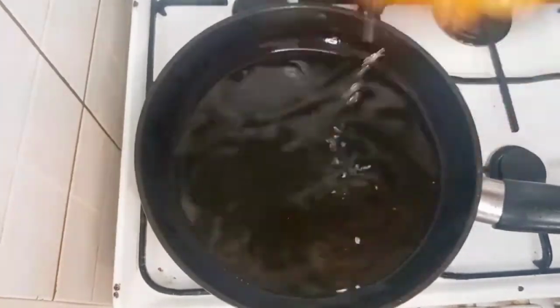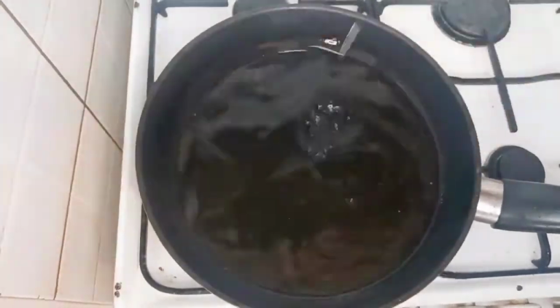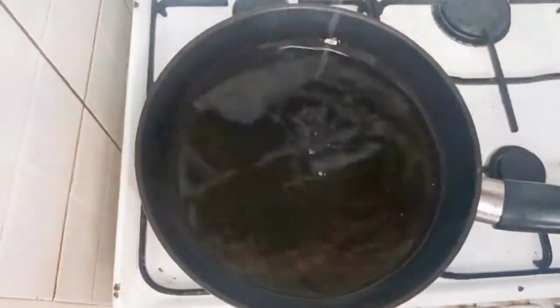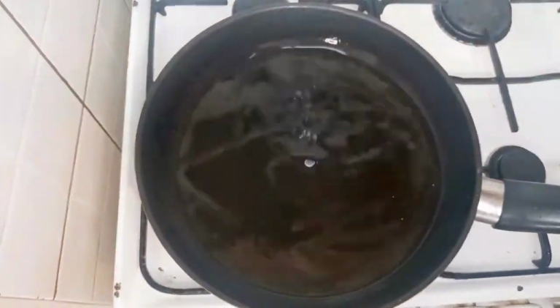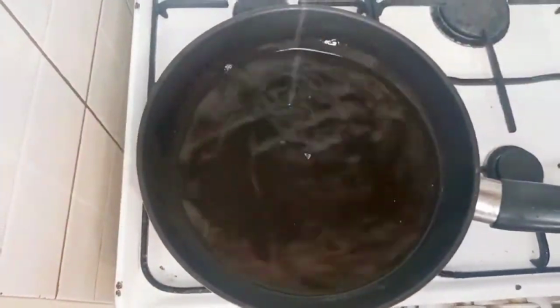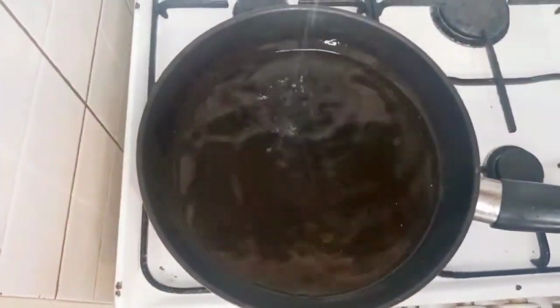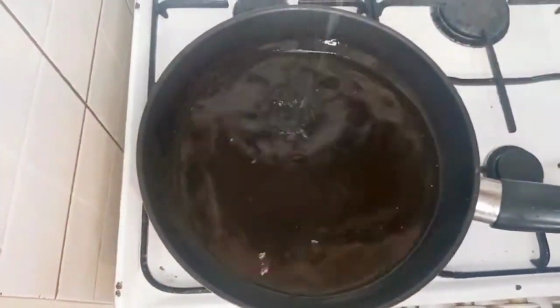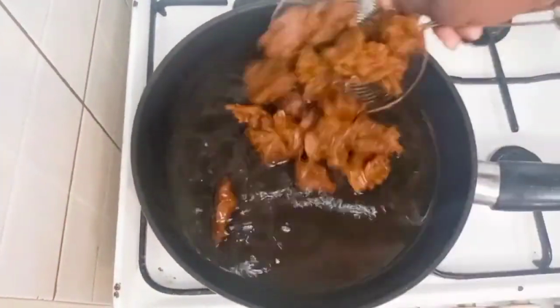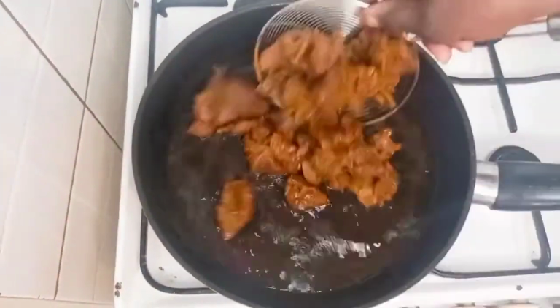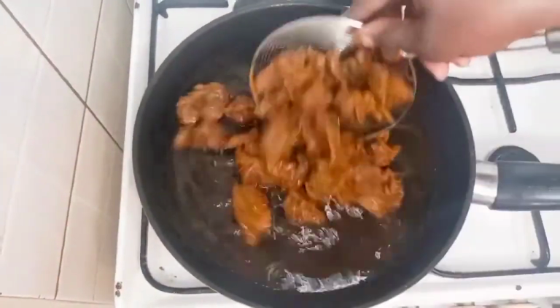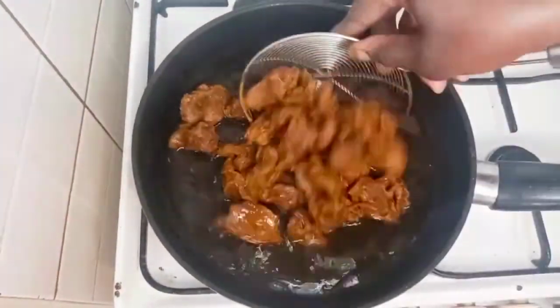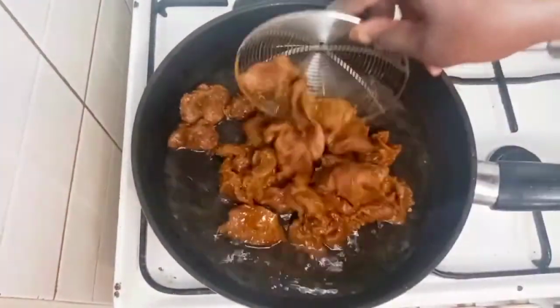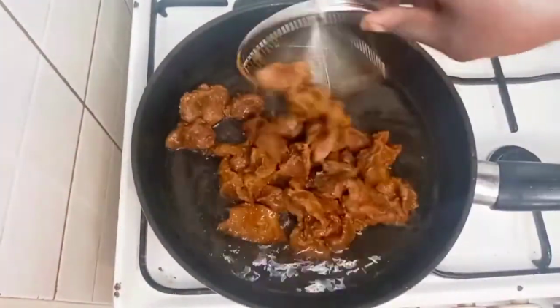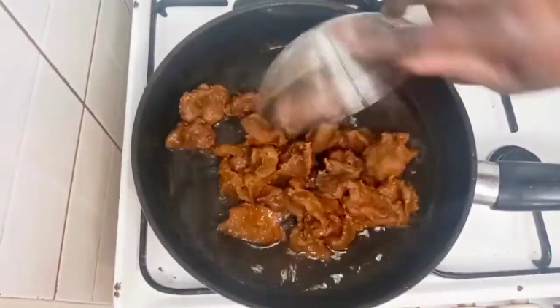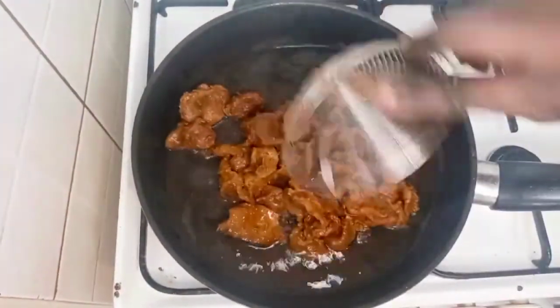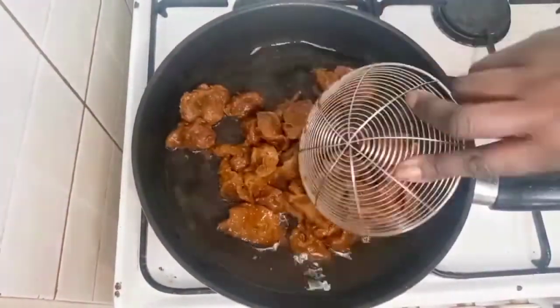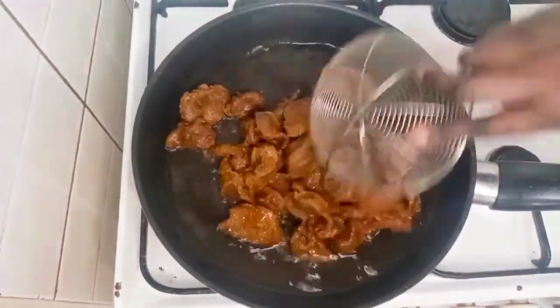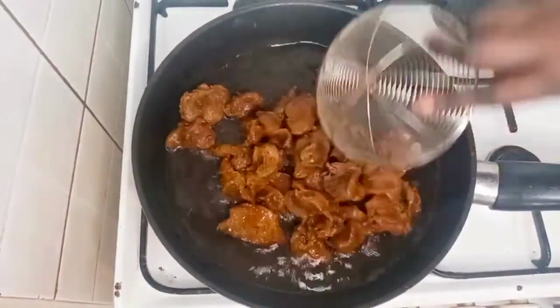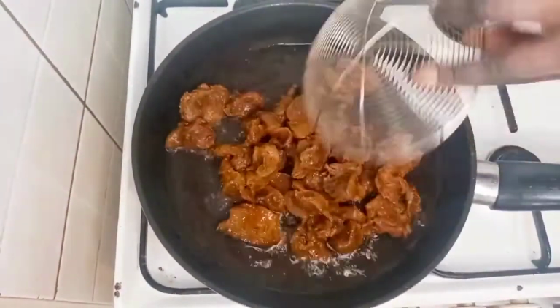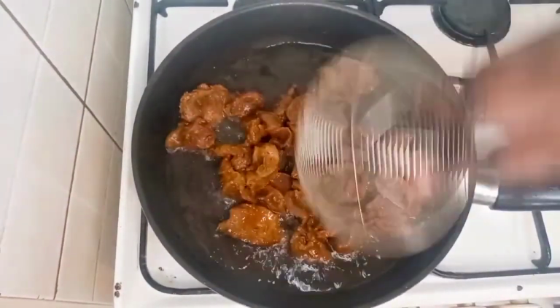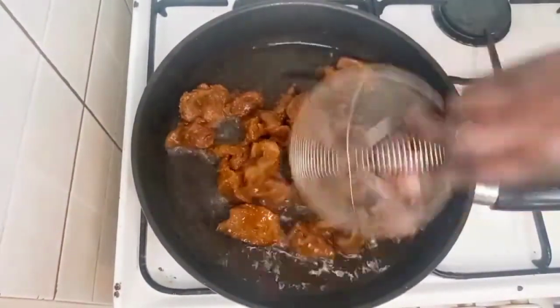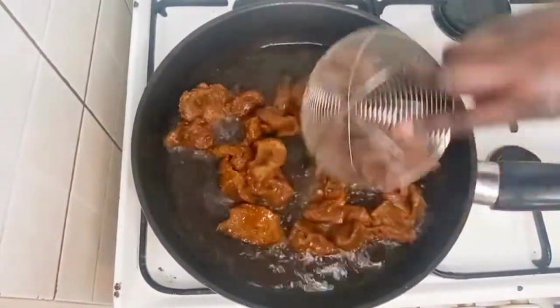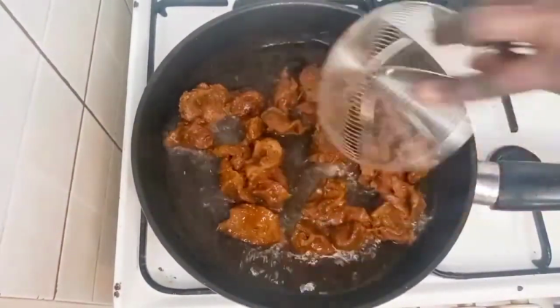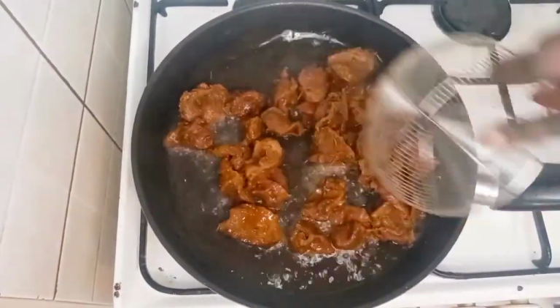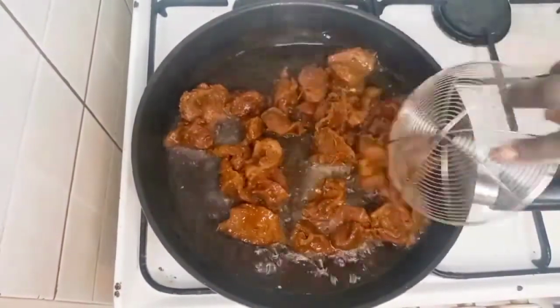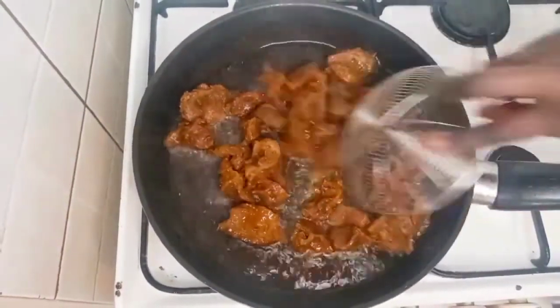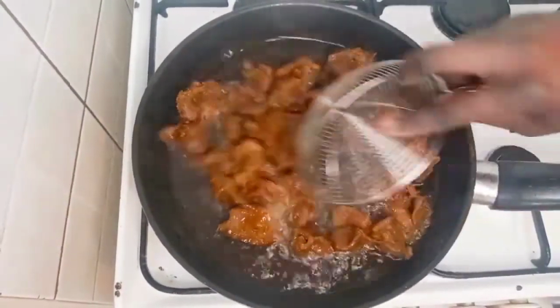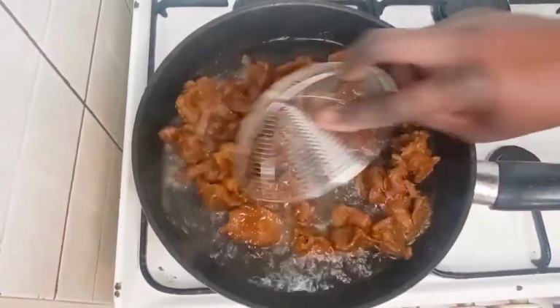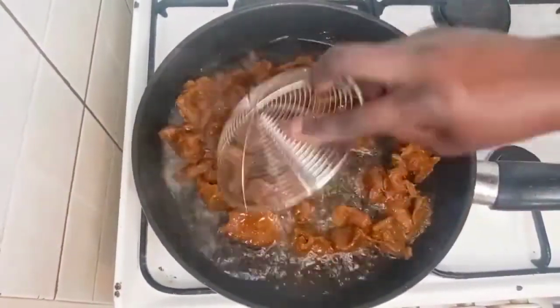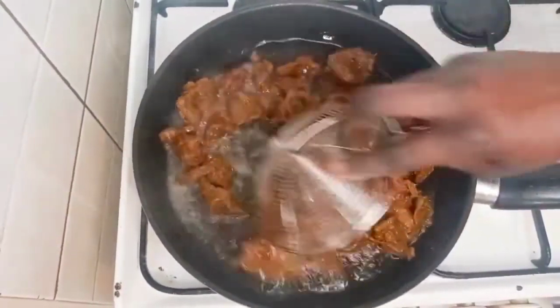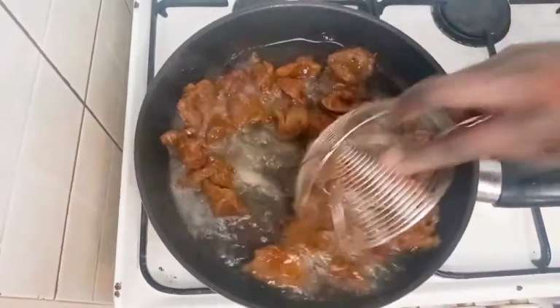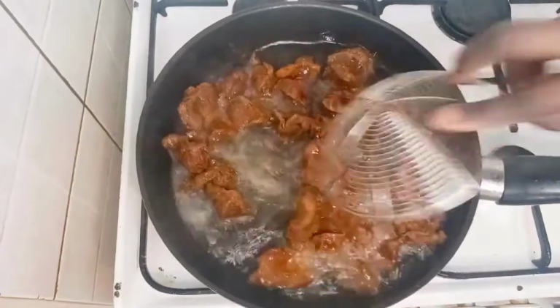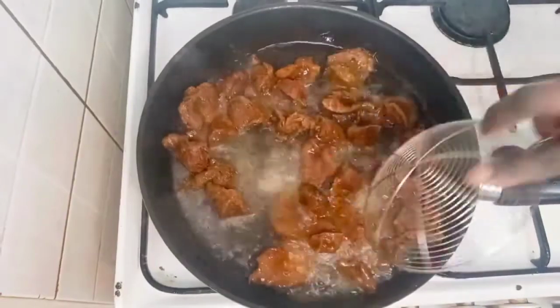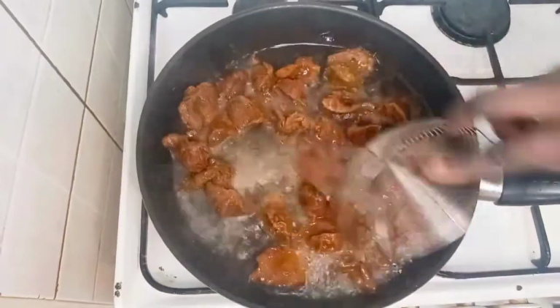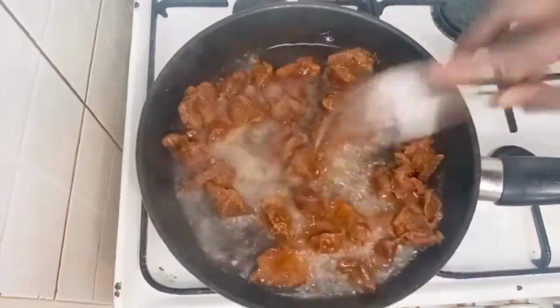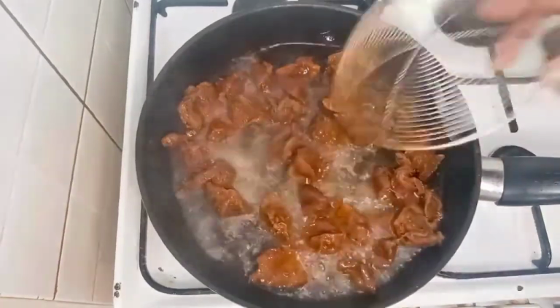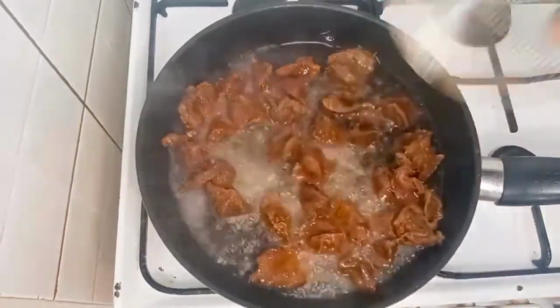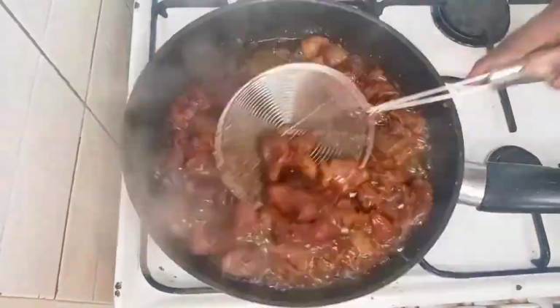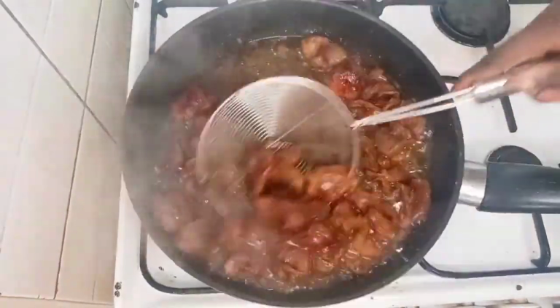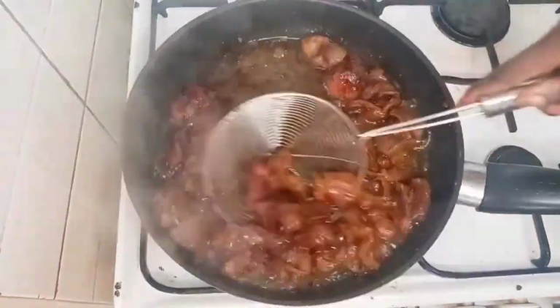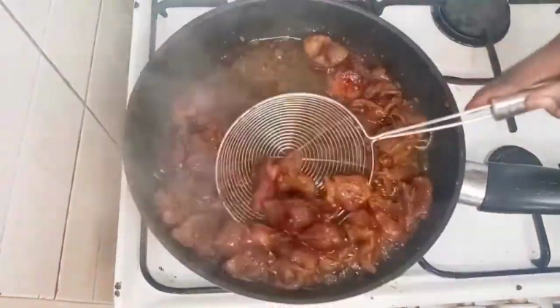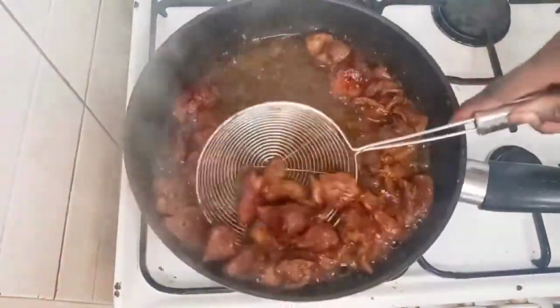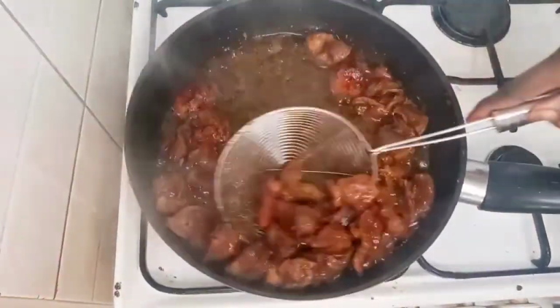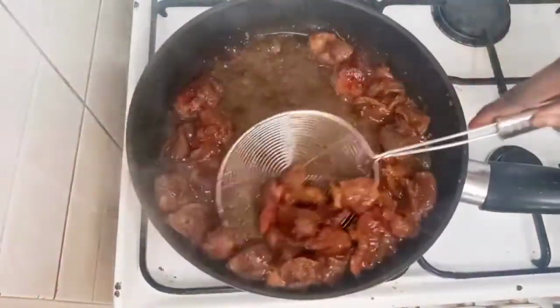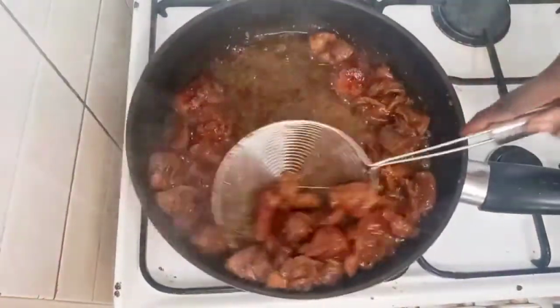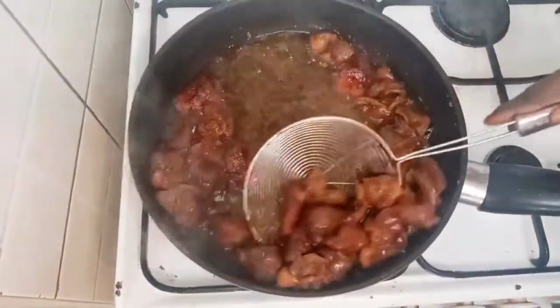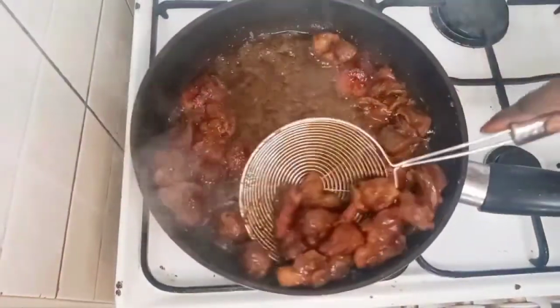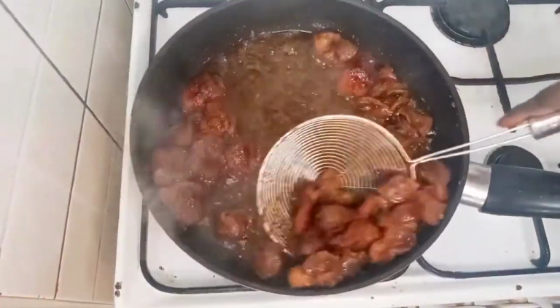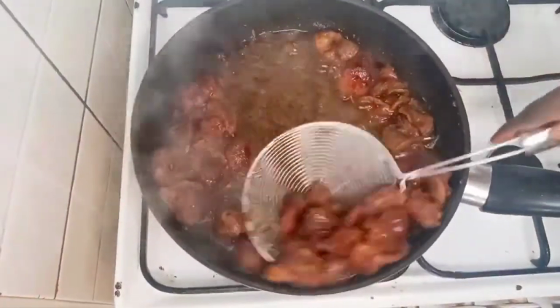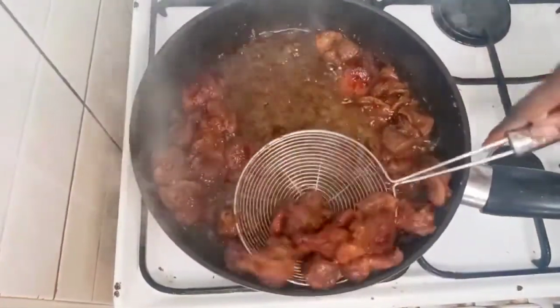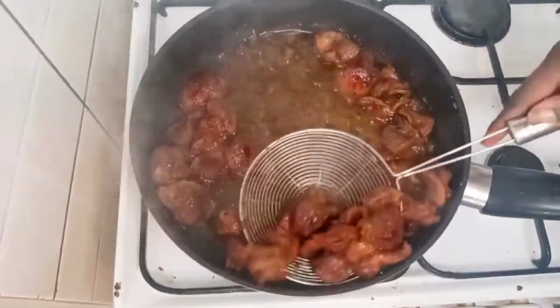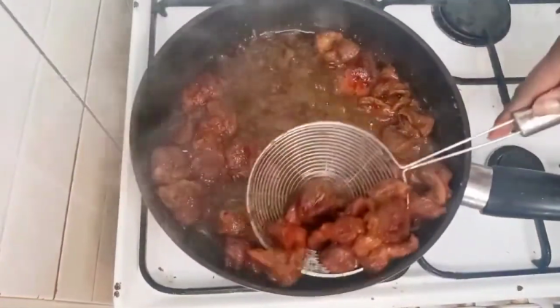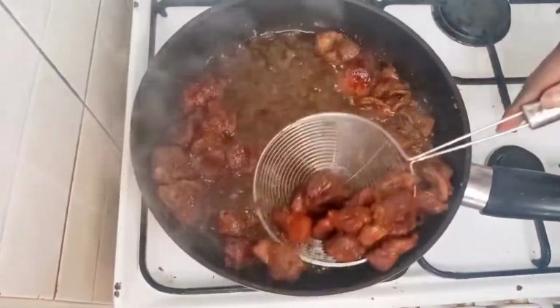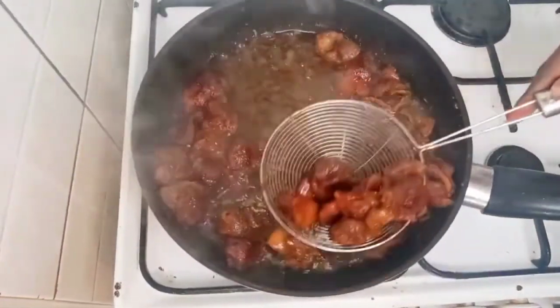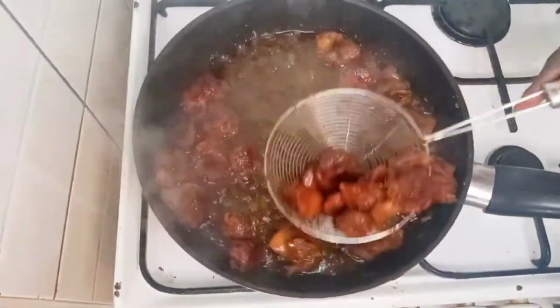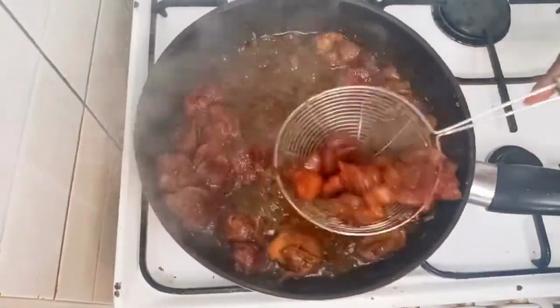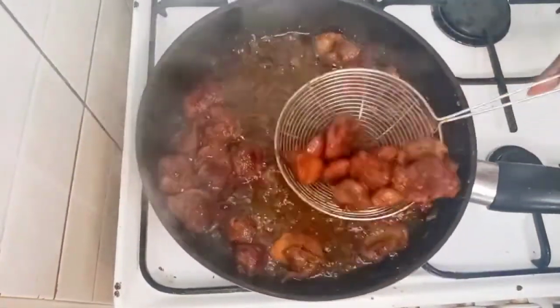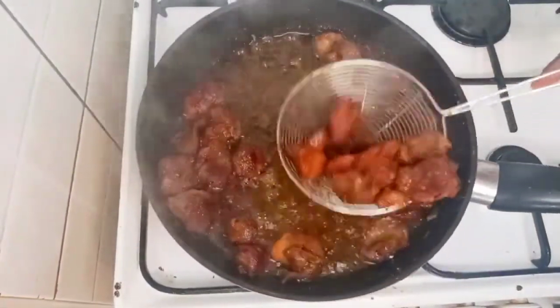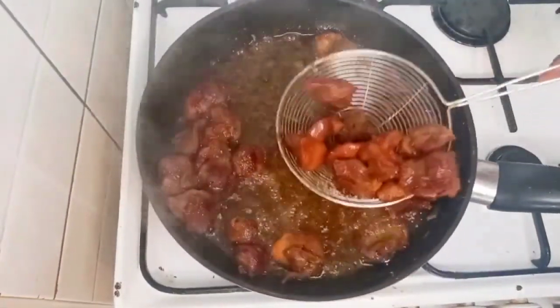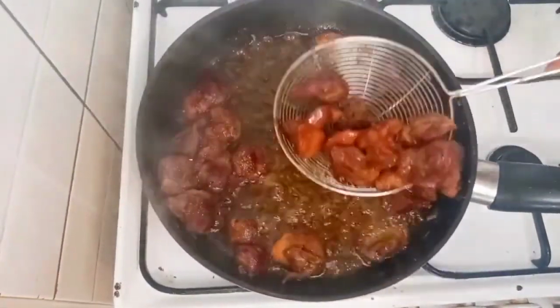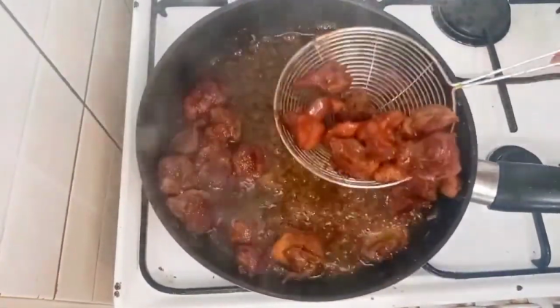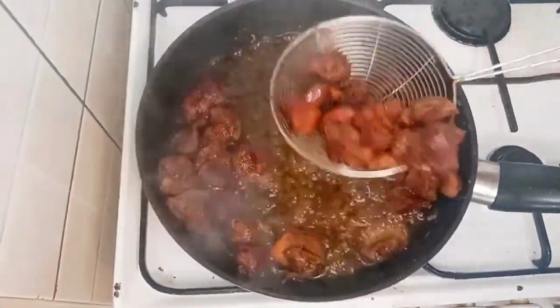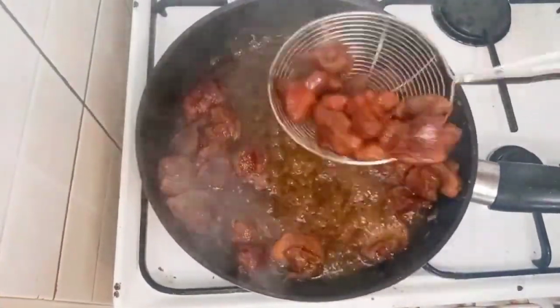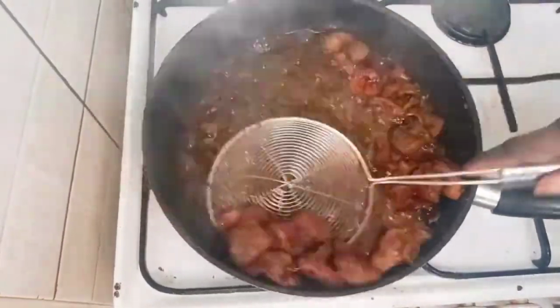Now I will add in my gizzard. I will fry it just for two seconds and then remove it.